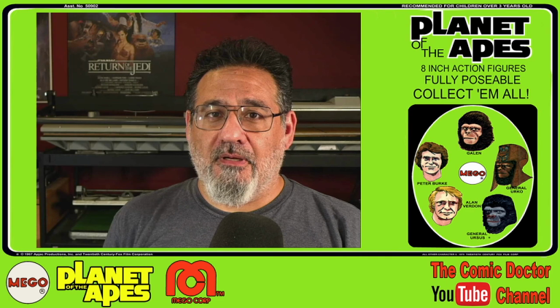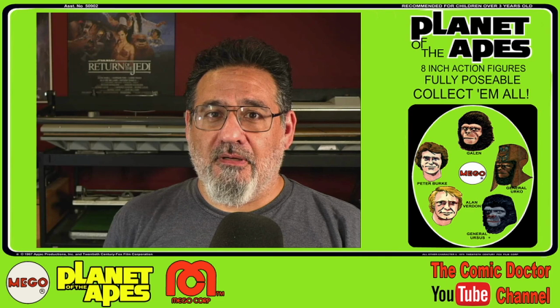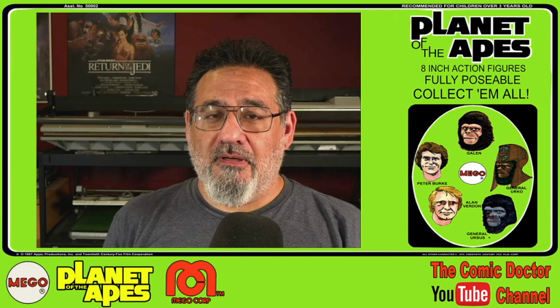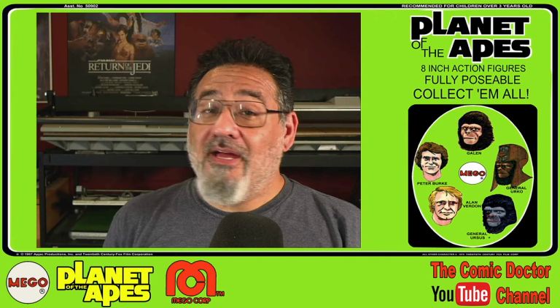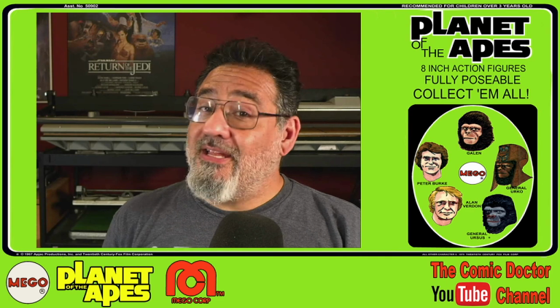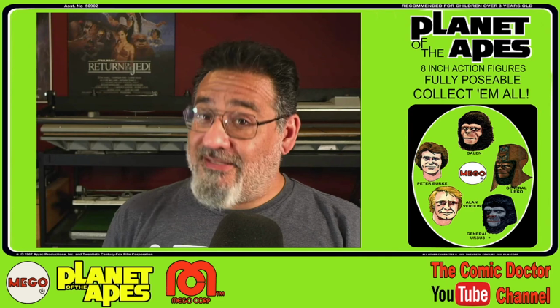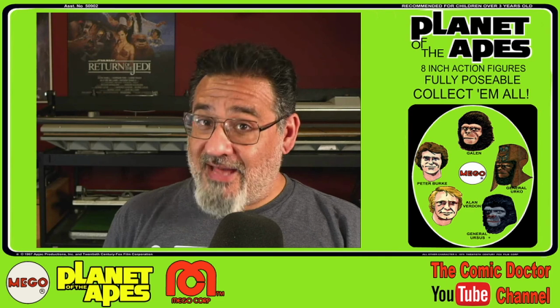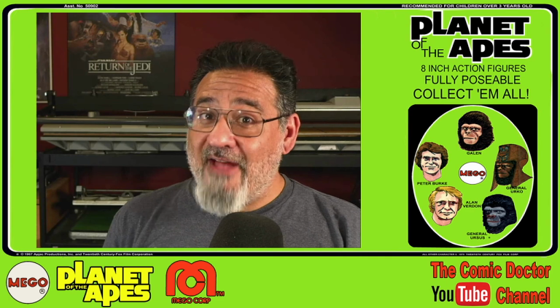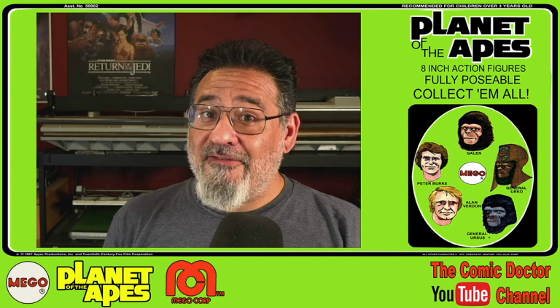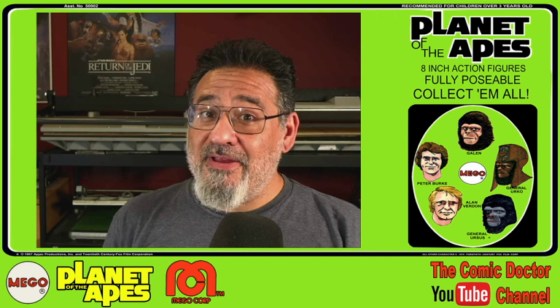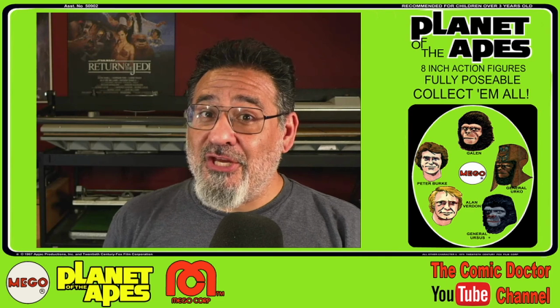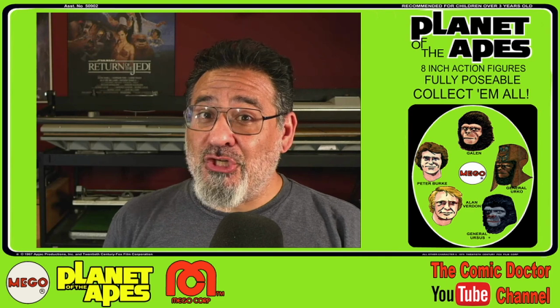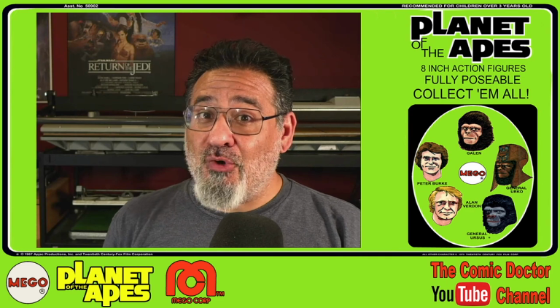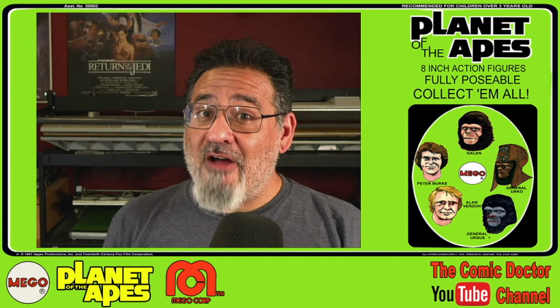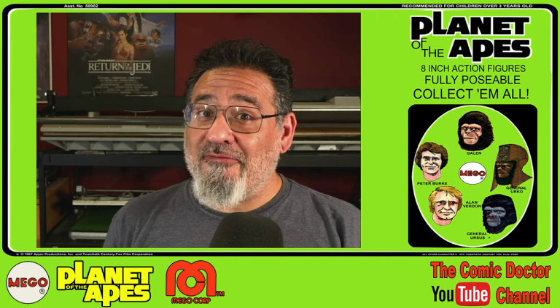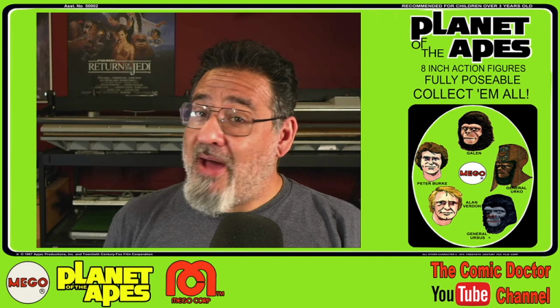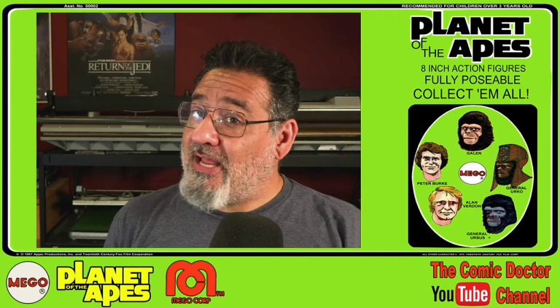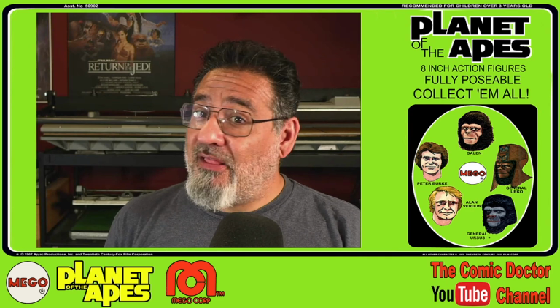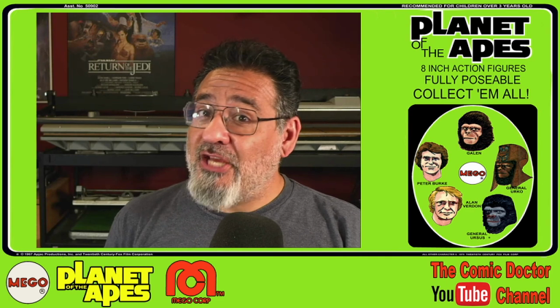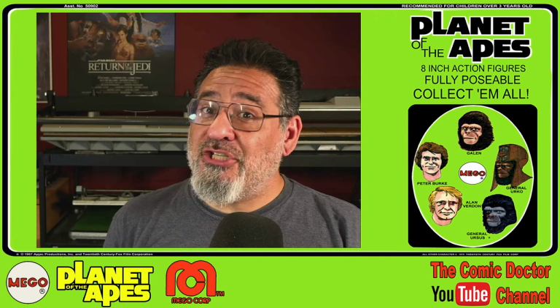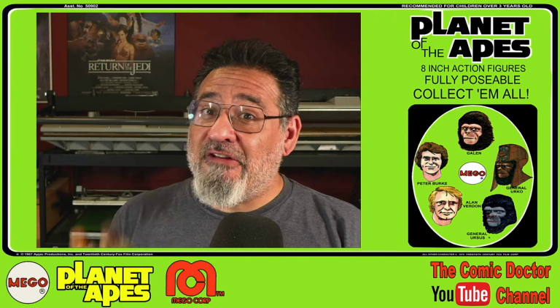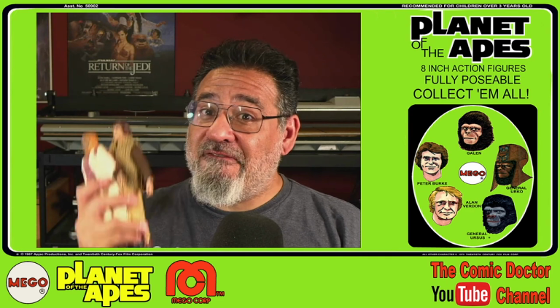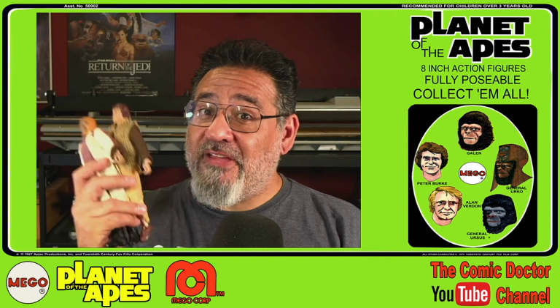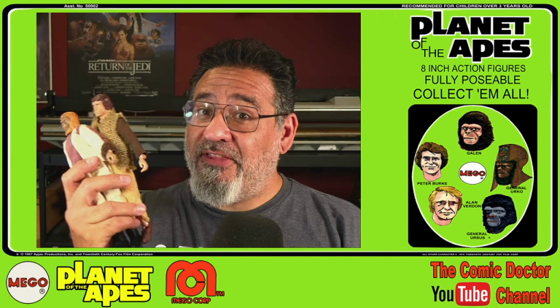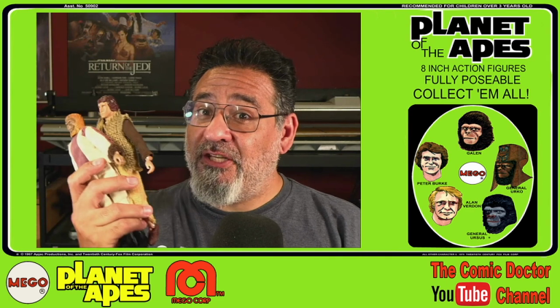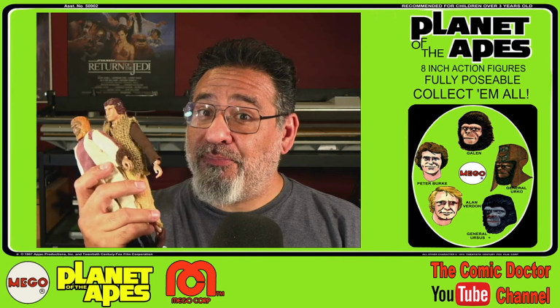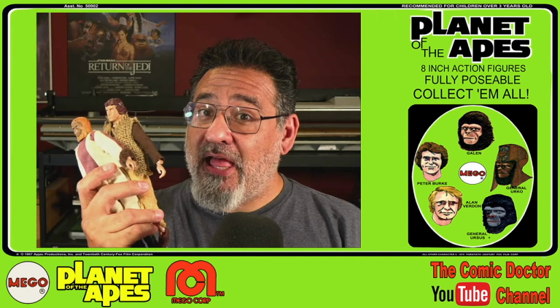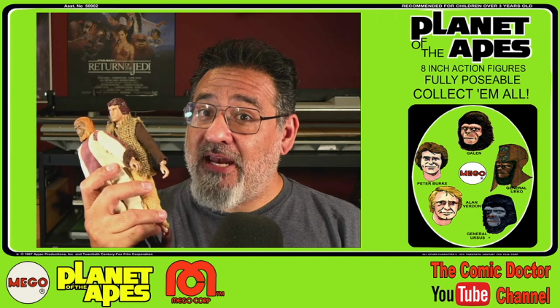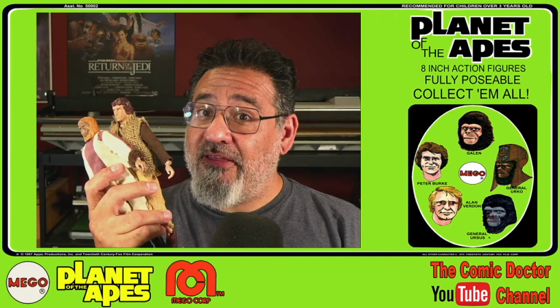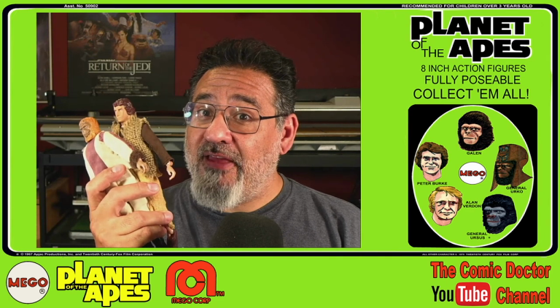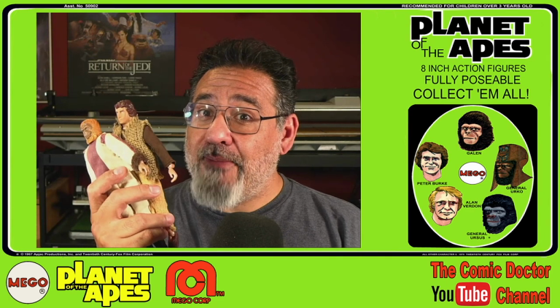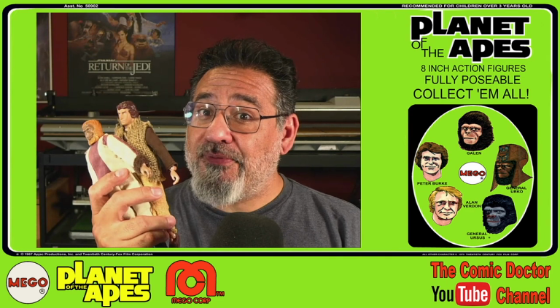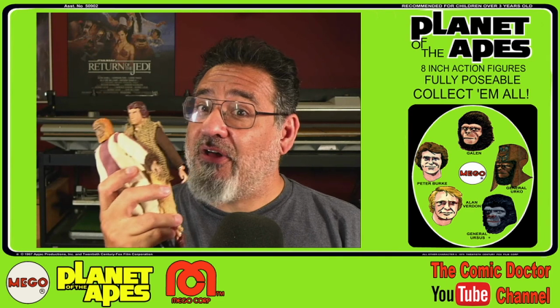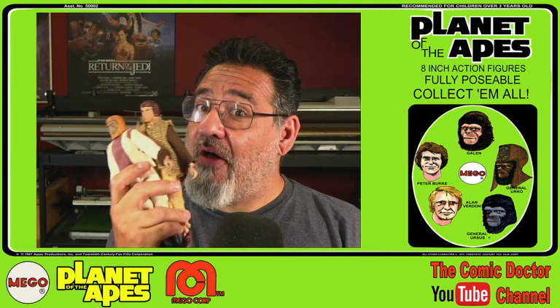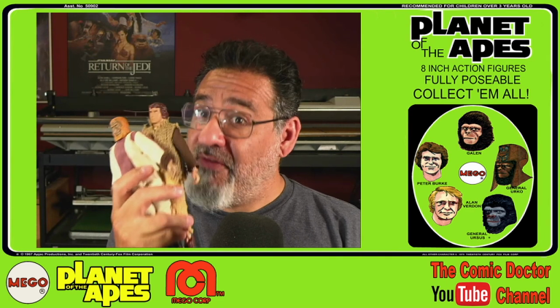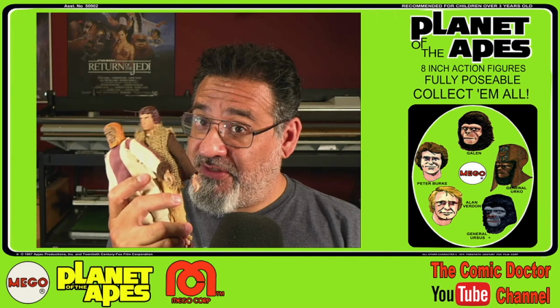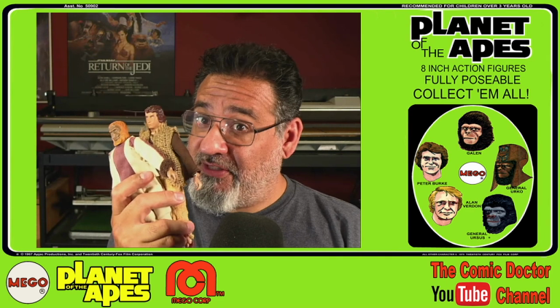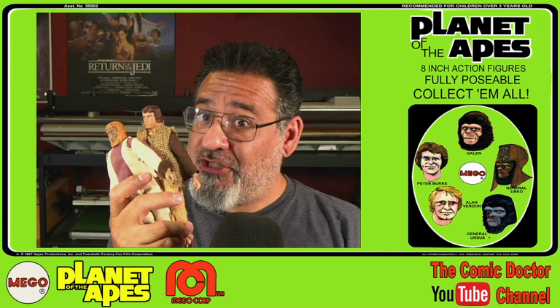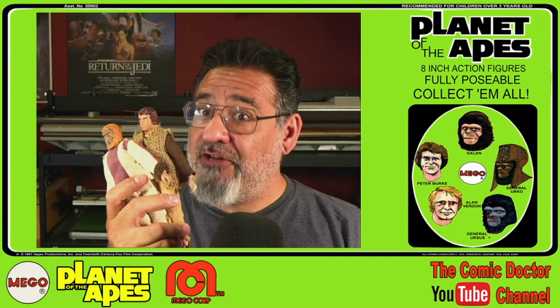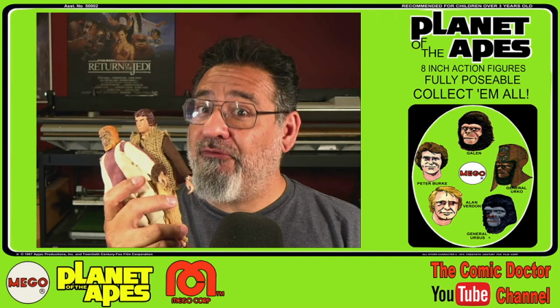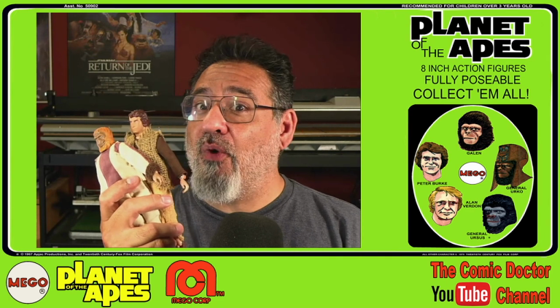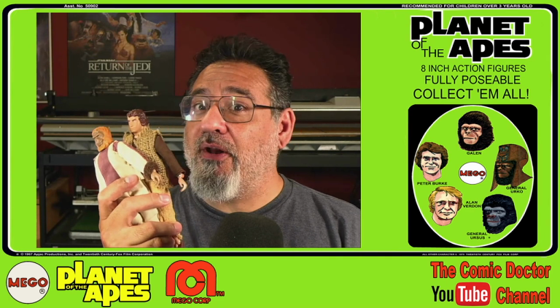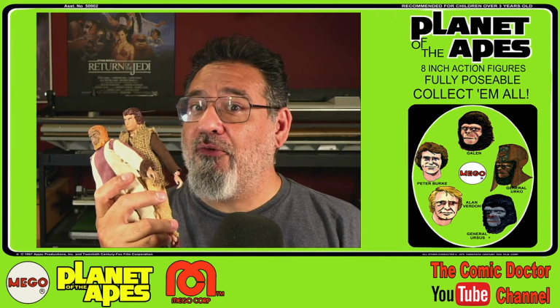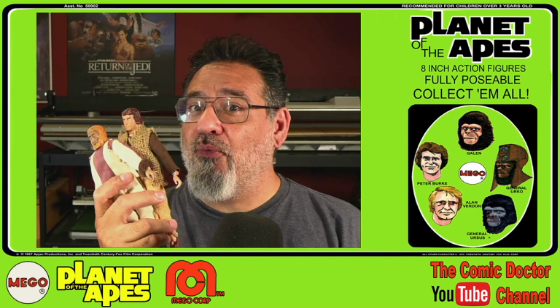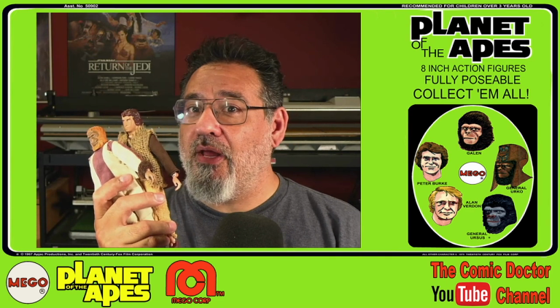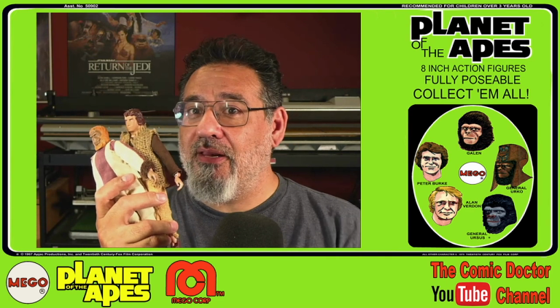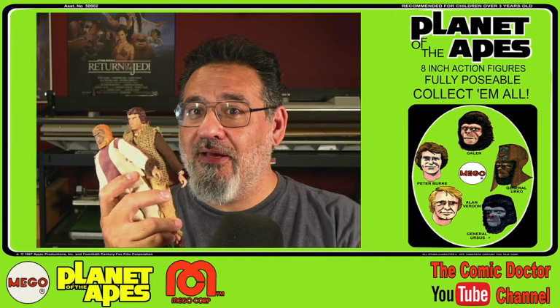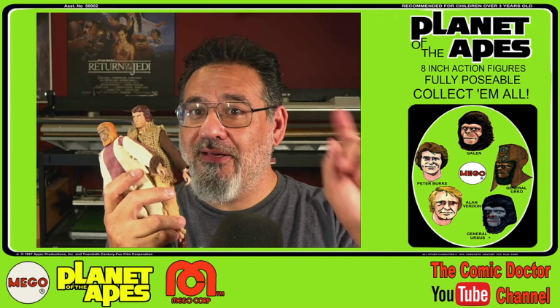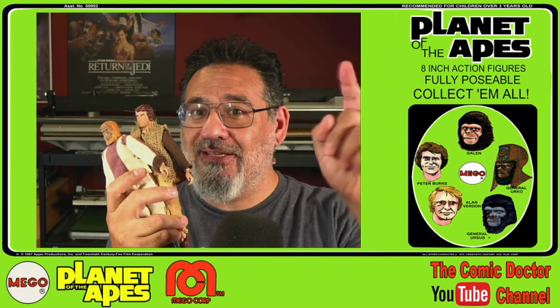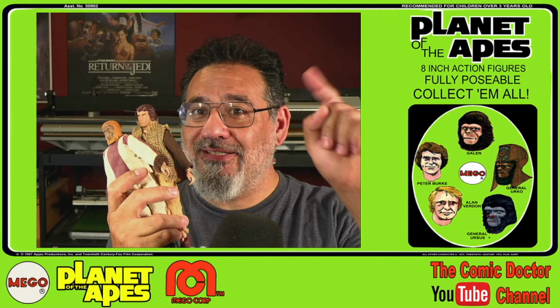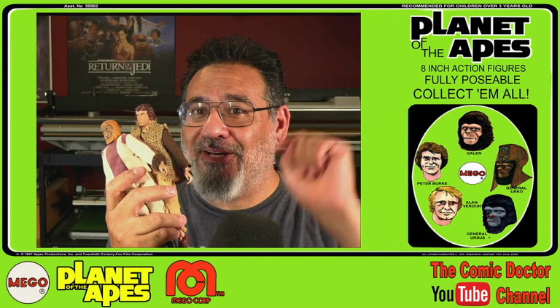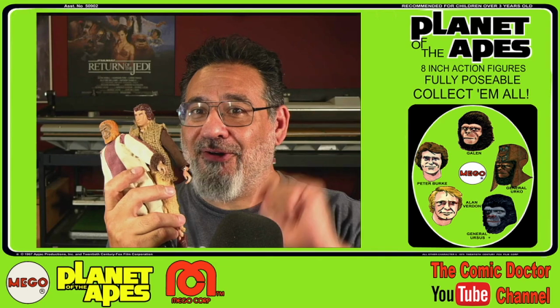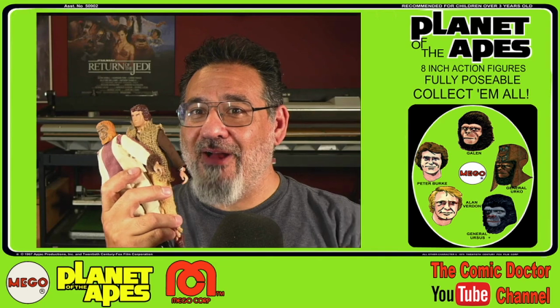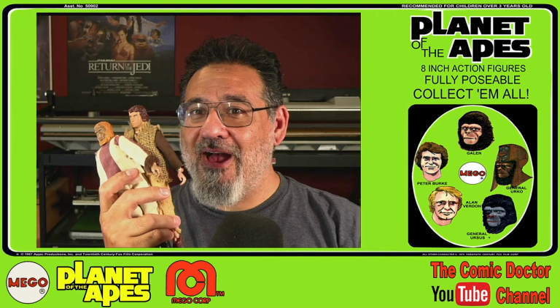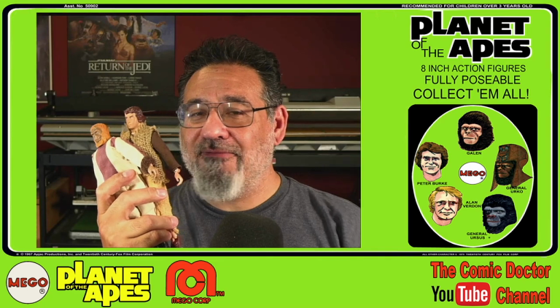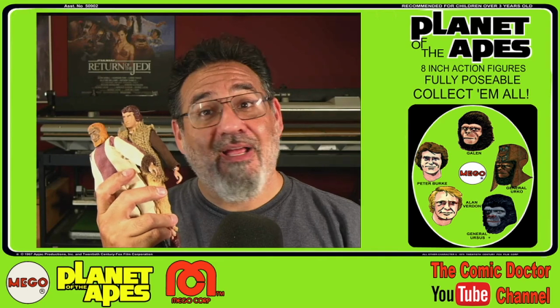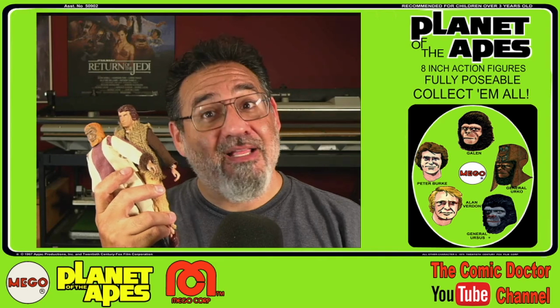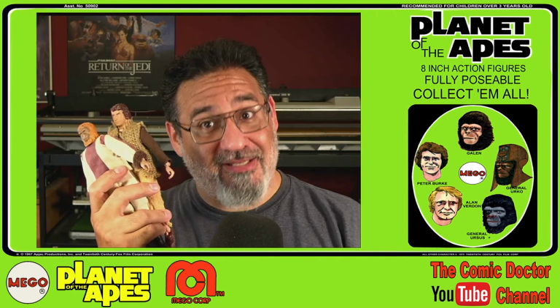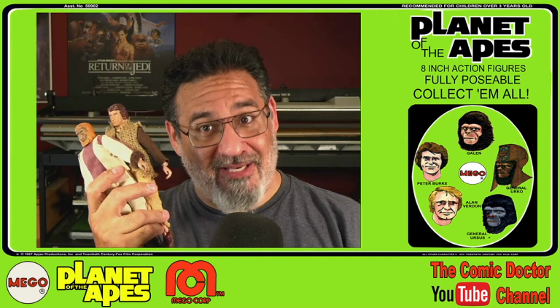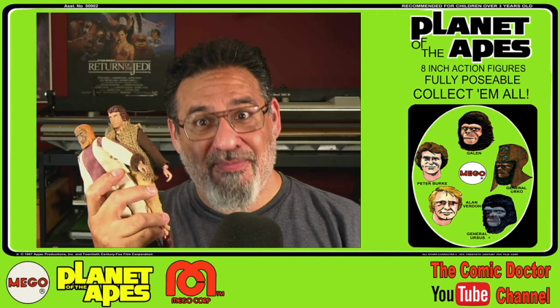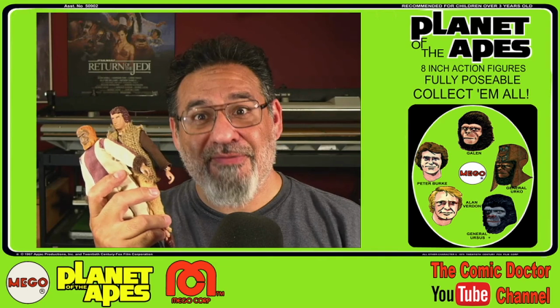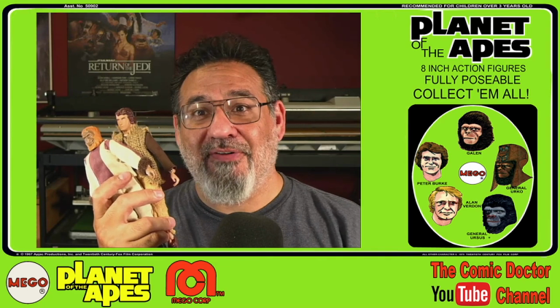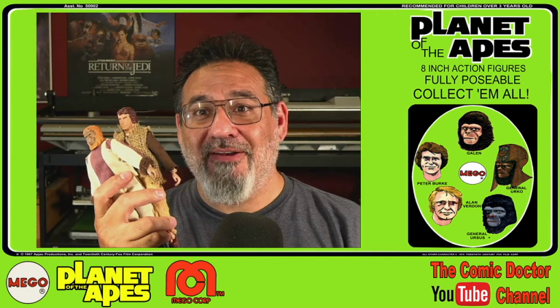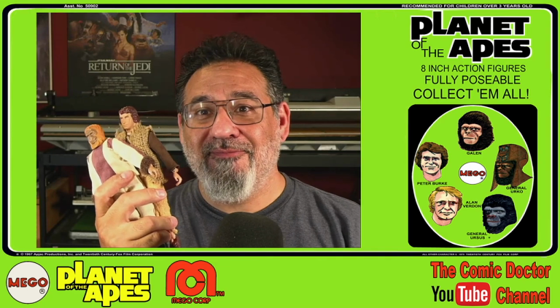It's time for me to show off my collection of vintage Planet of the Apes on this edition of One on One. Stick around, it's going to be fun.